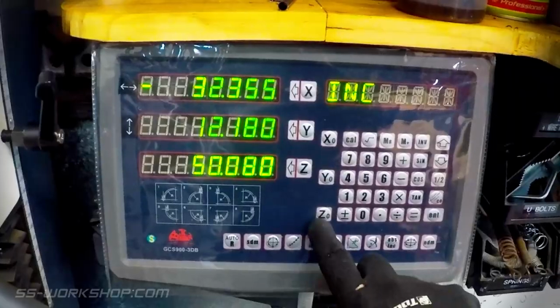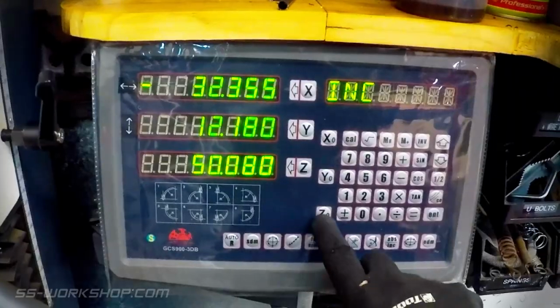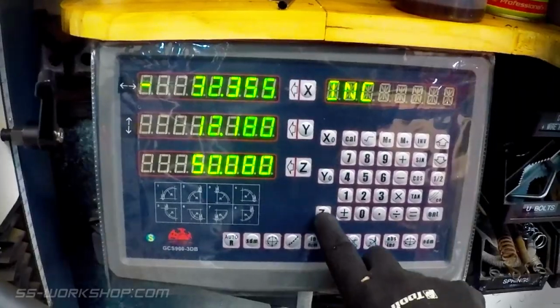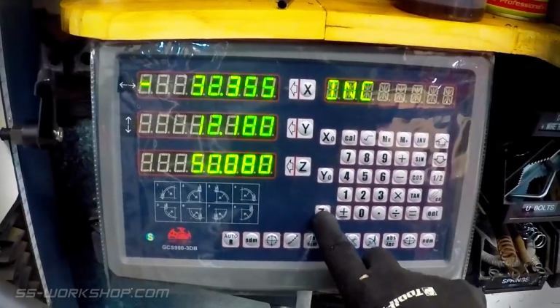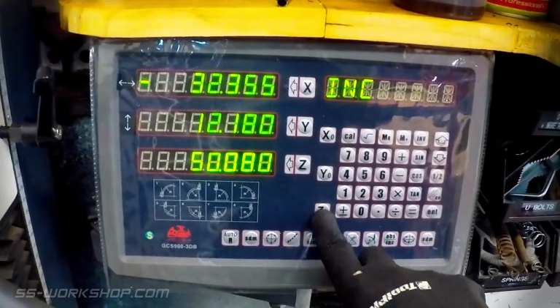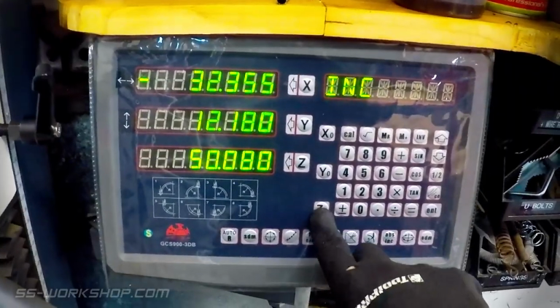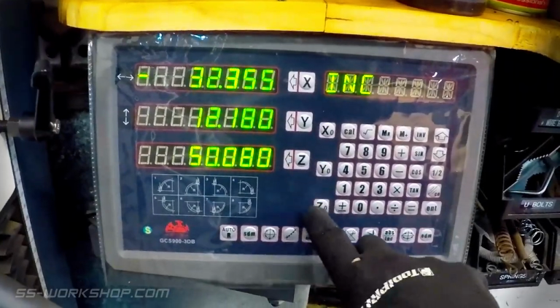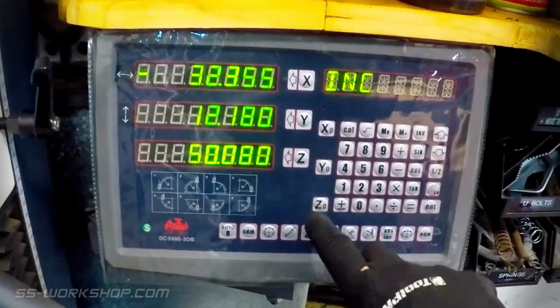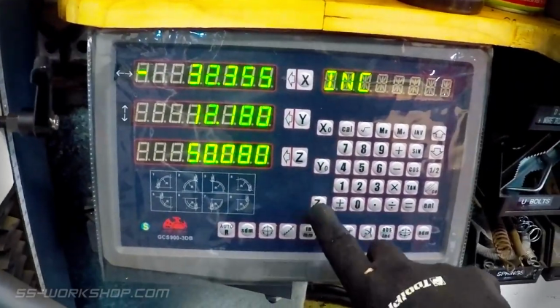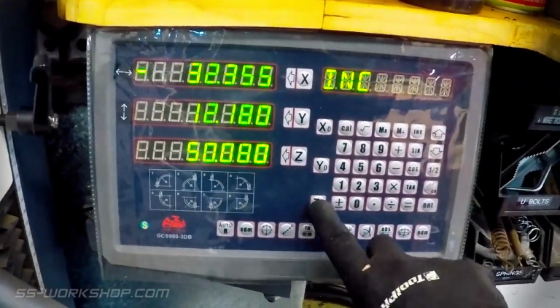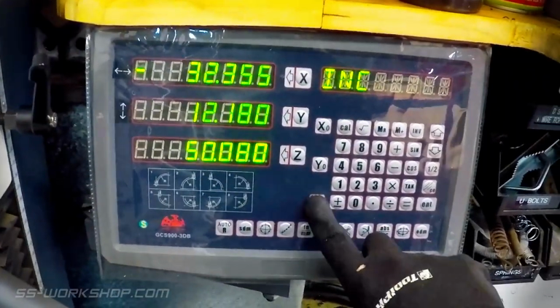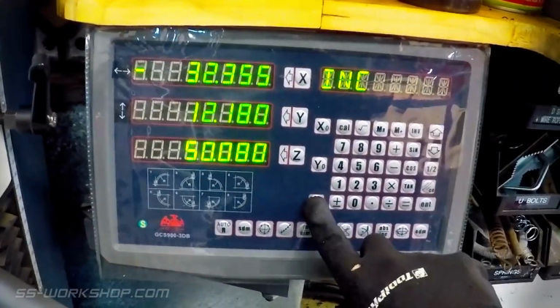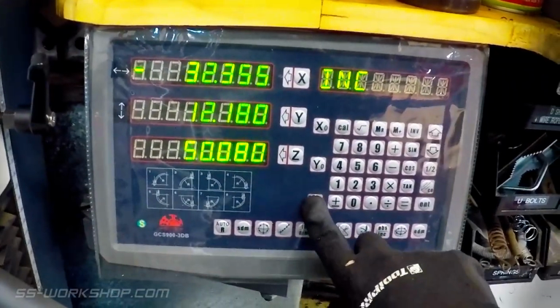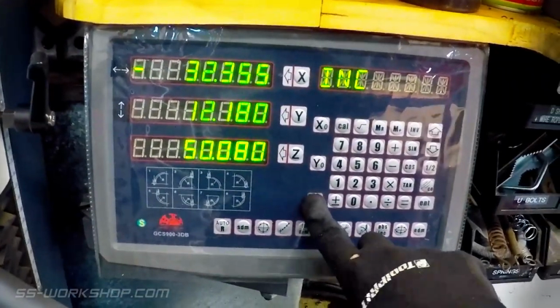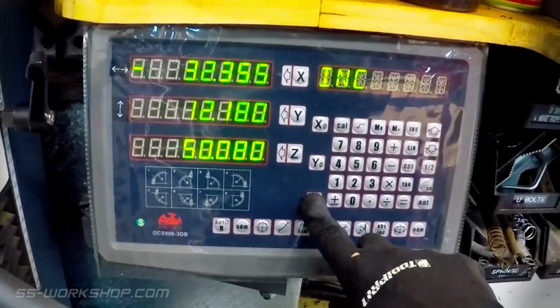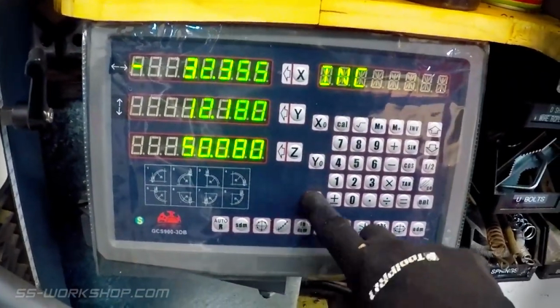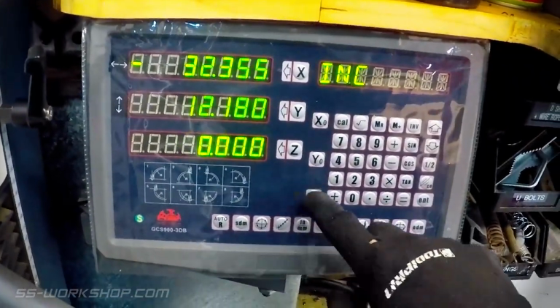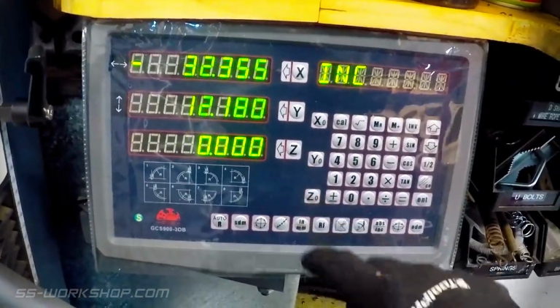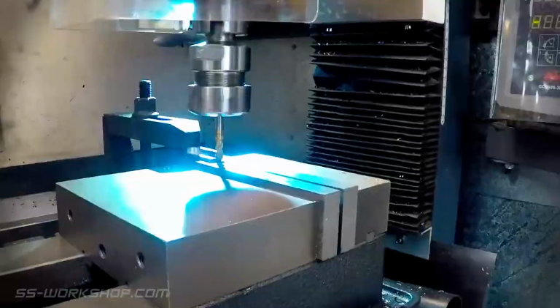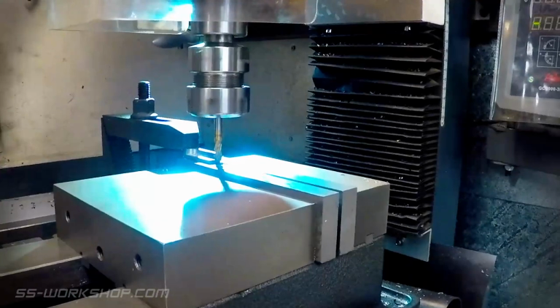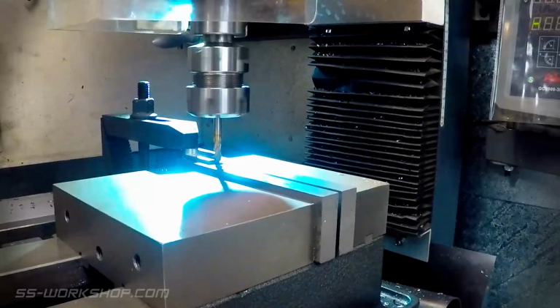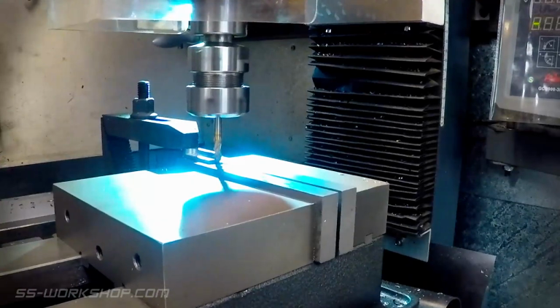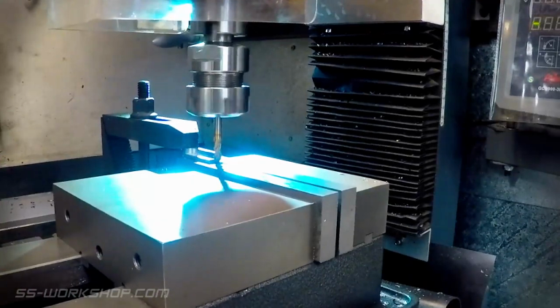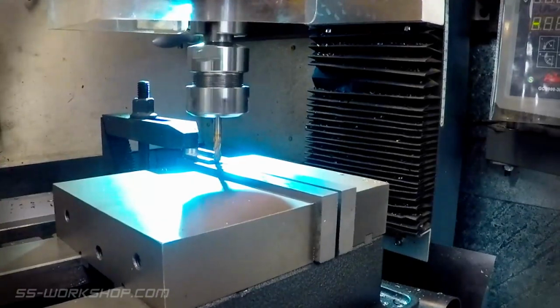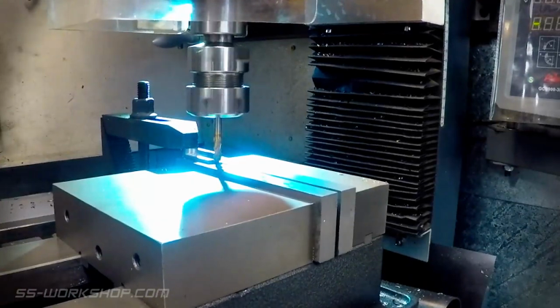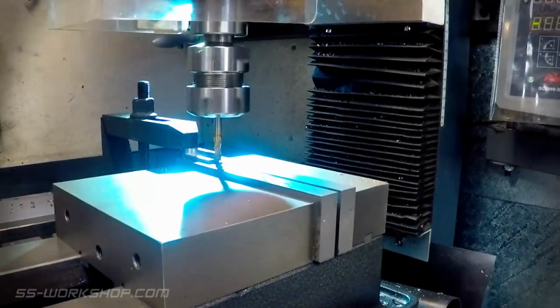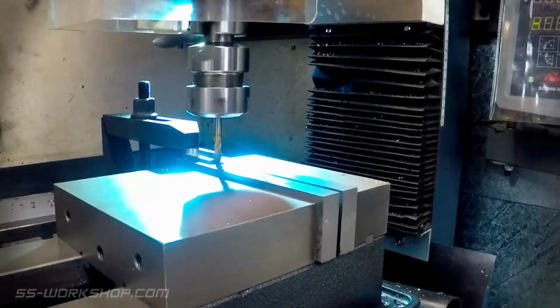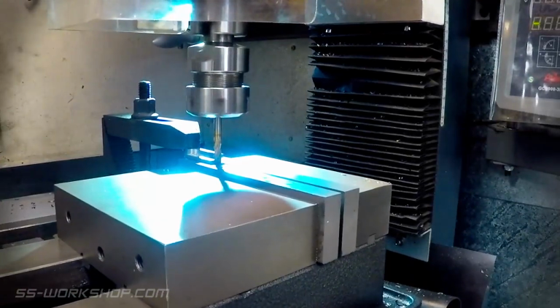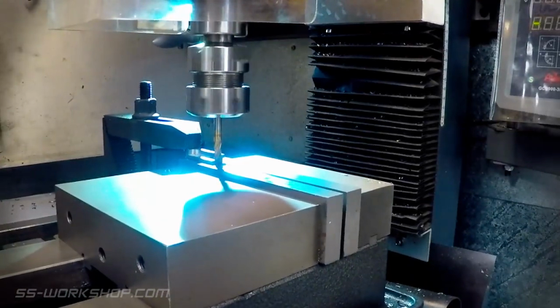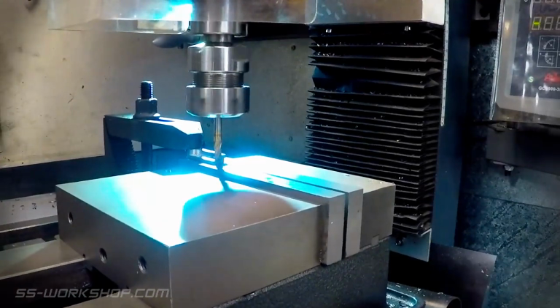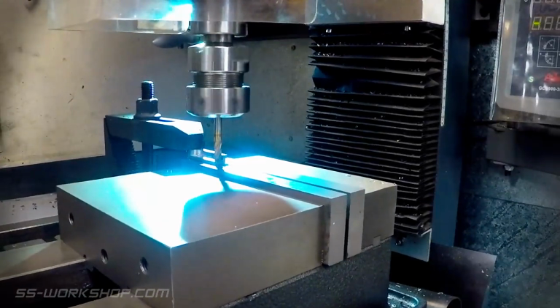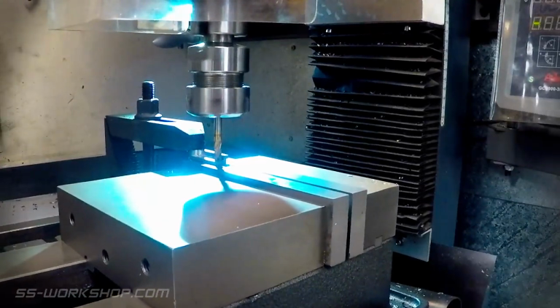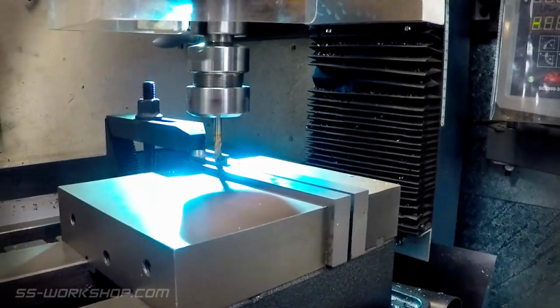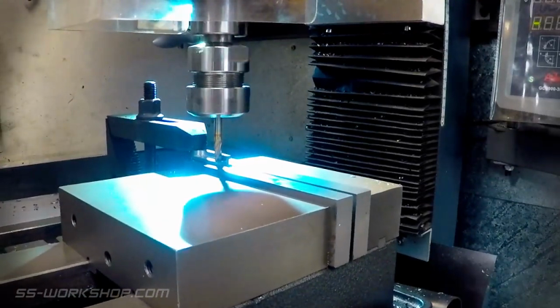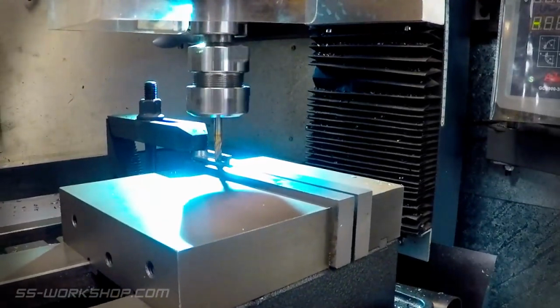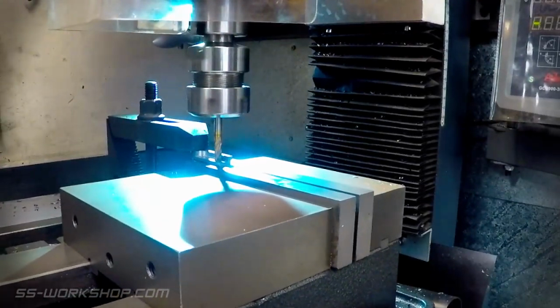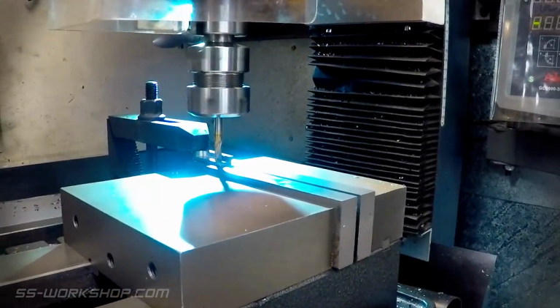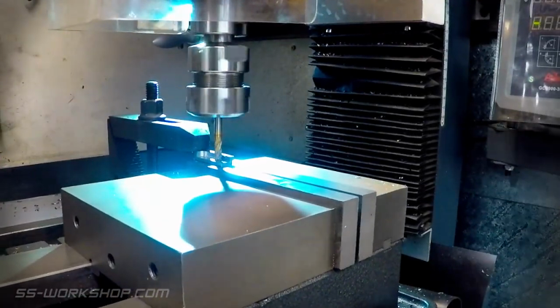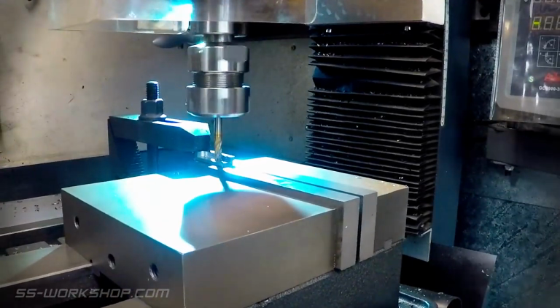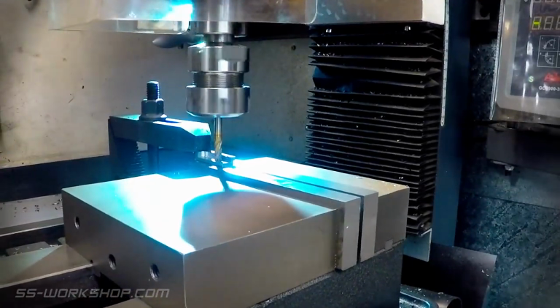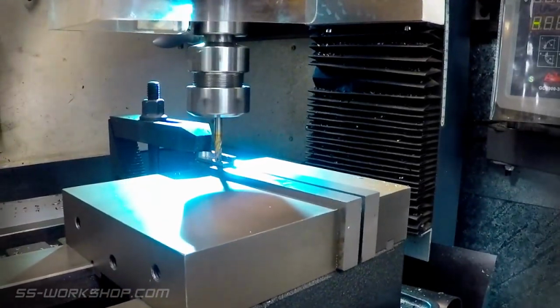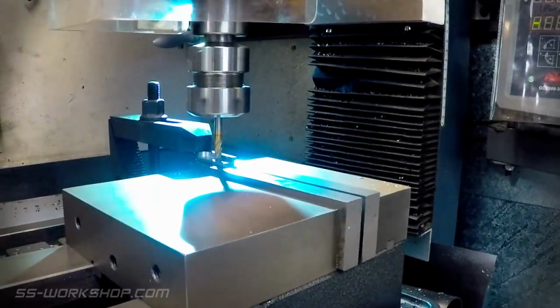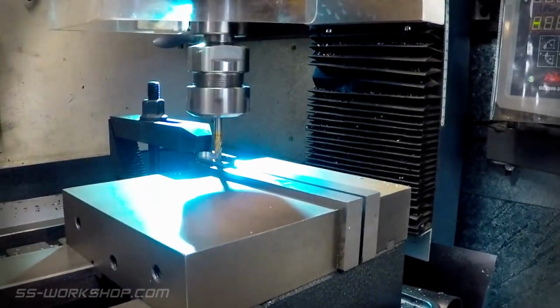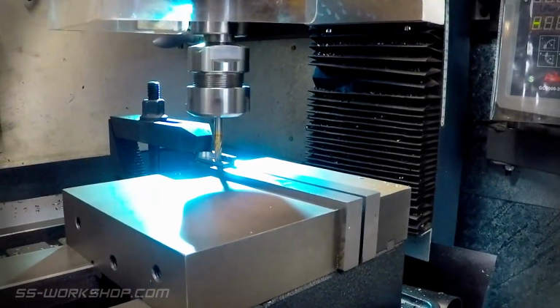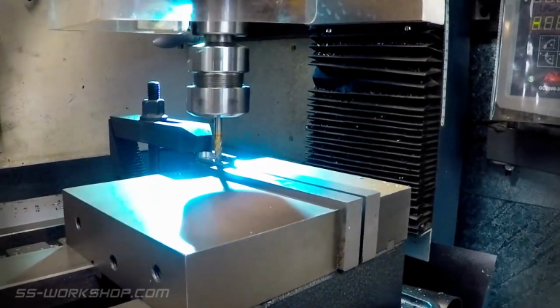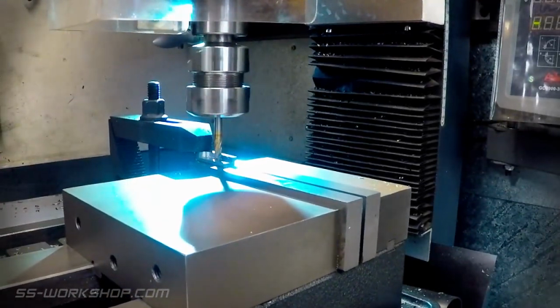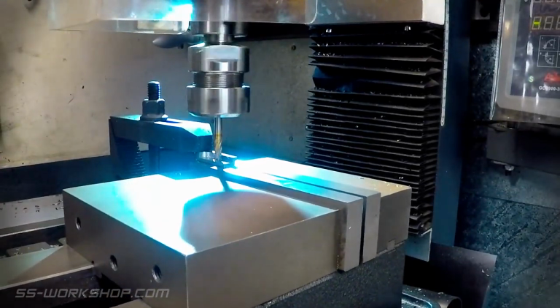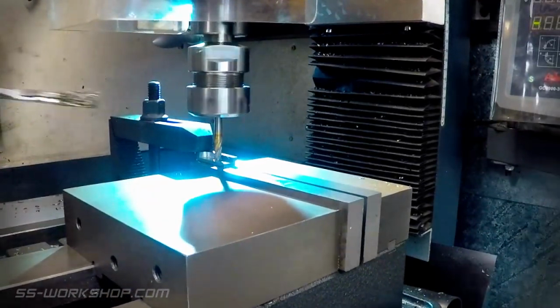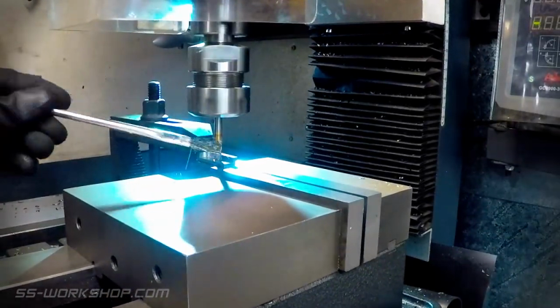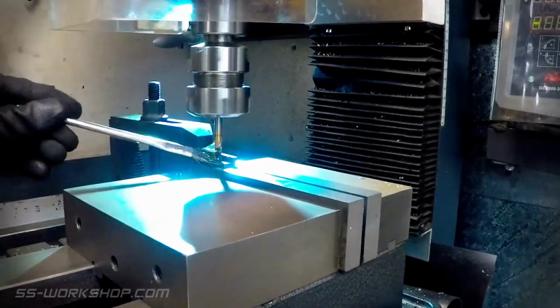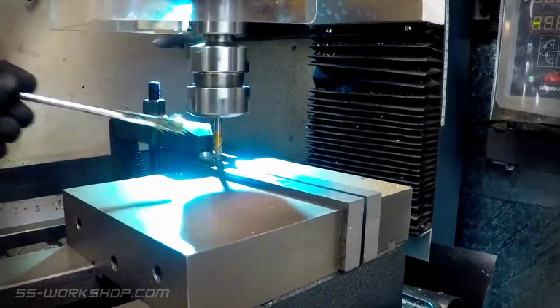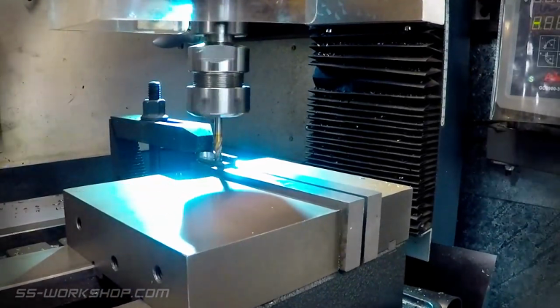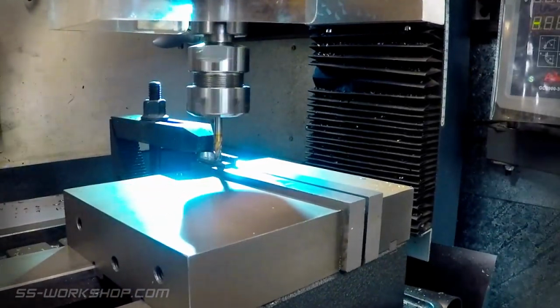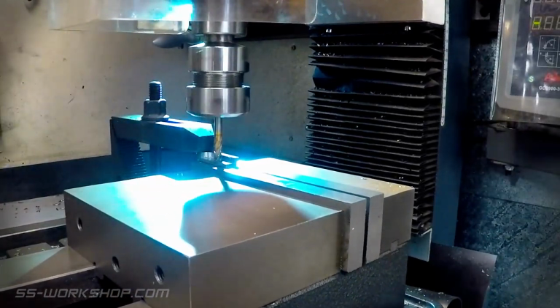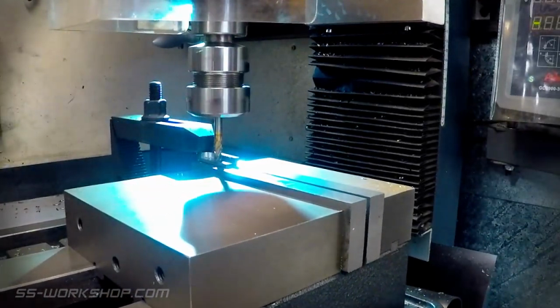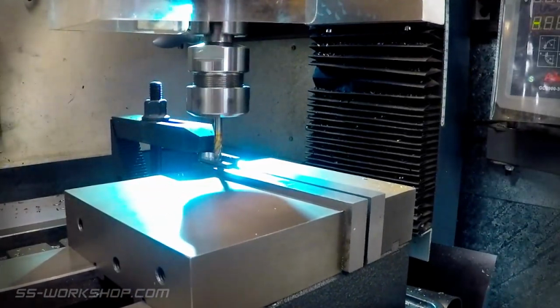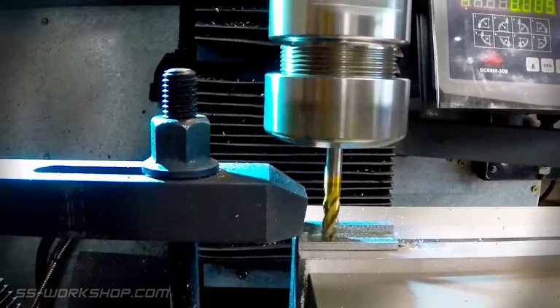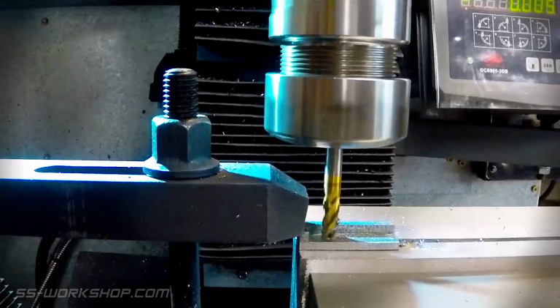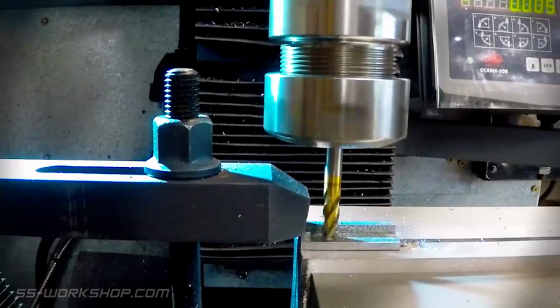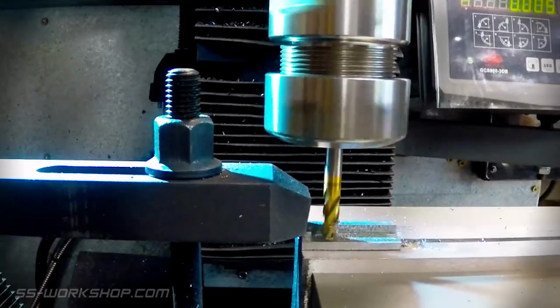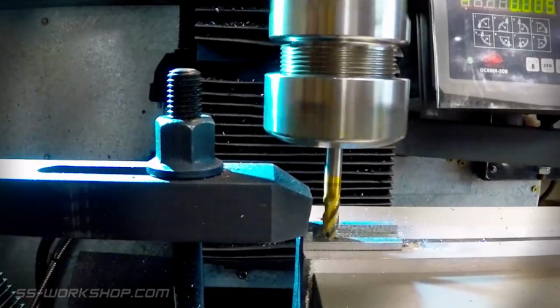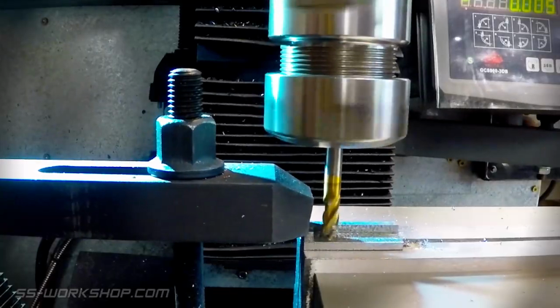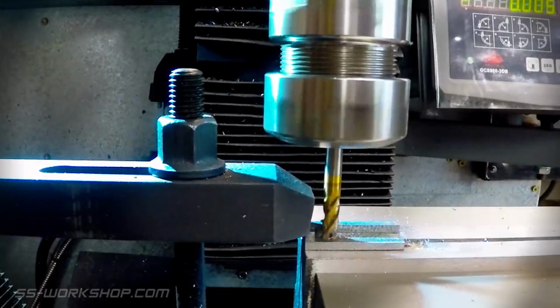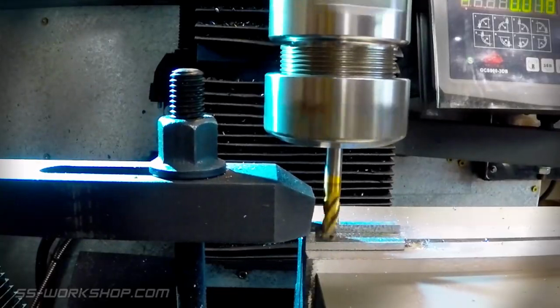I zero the z-axis of the digital readout, so that my cut is the same depth as with my 12mm cutter.